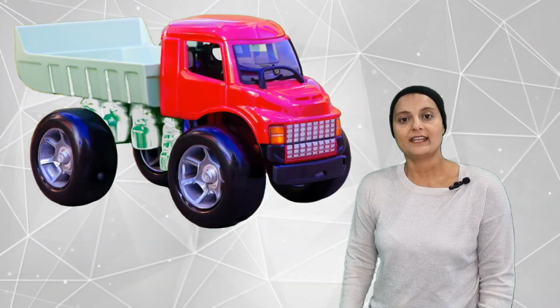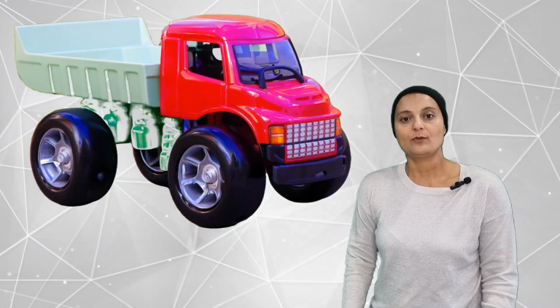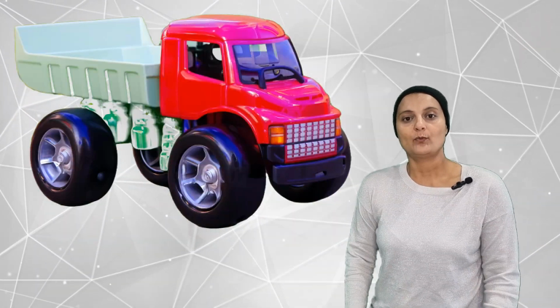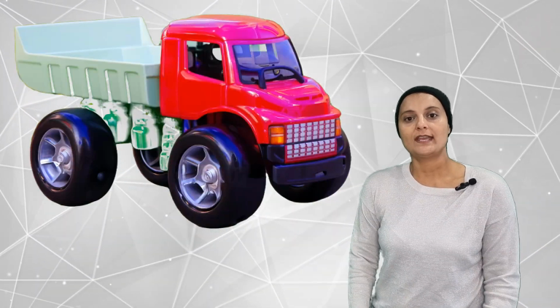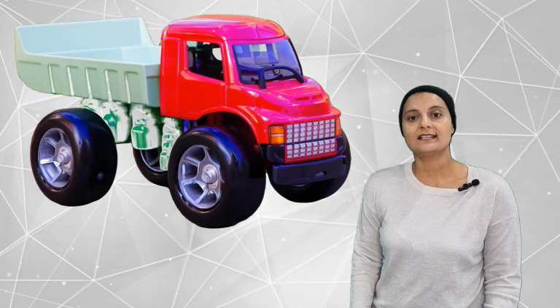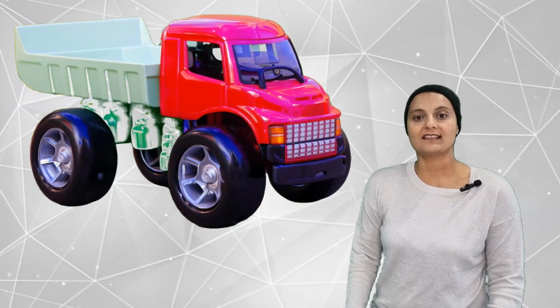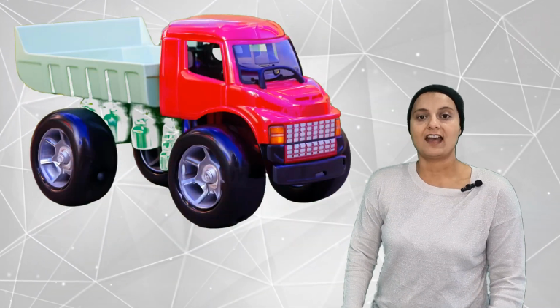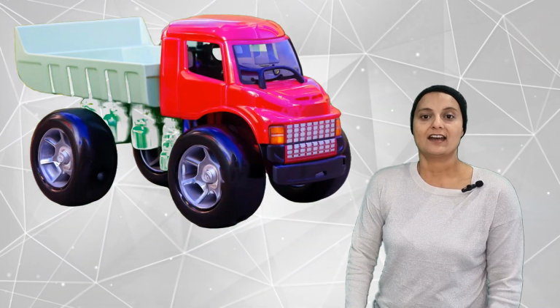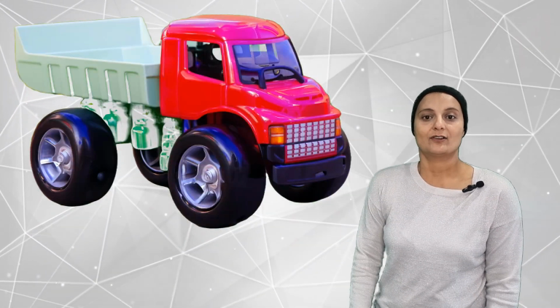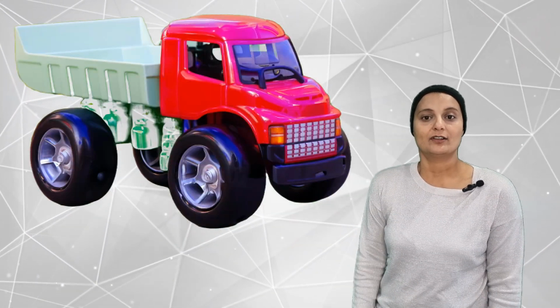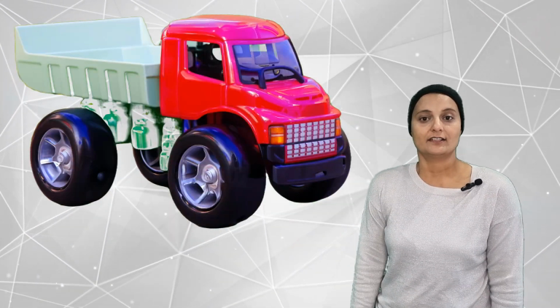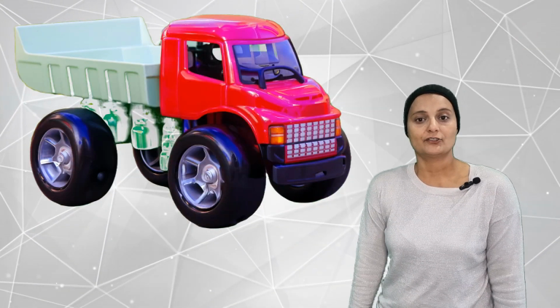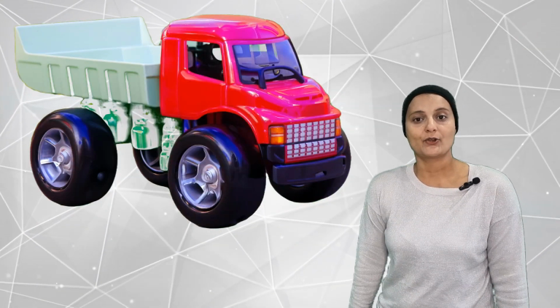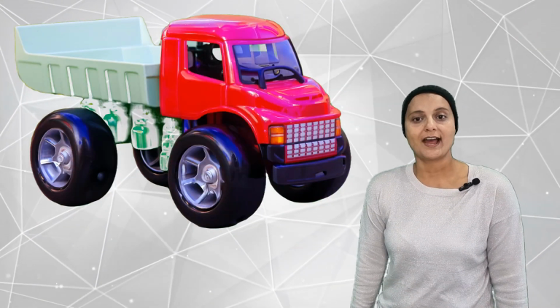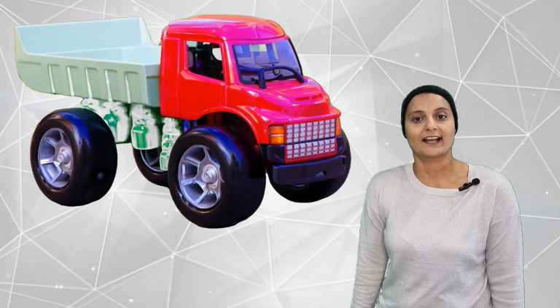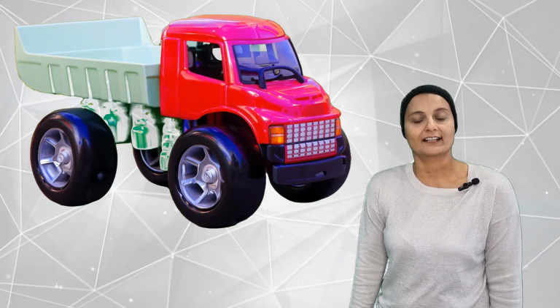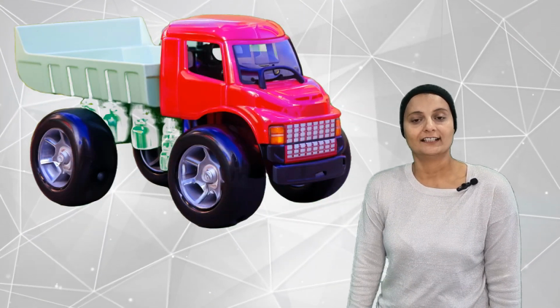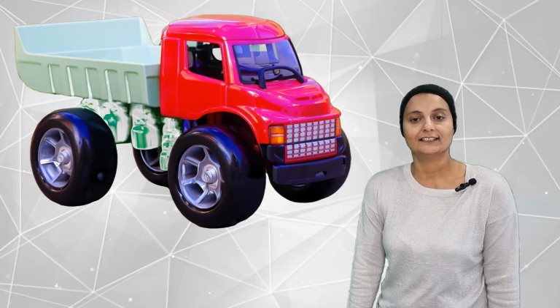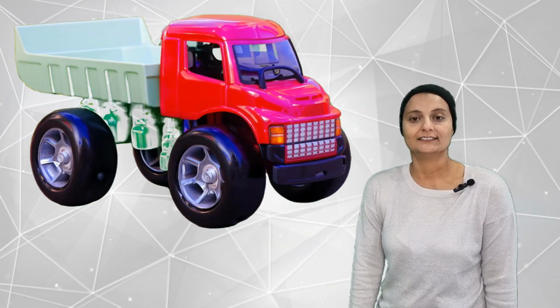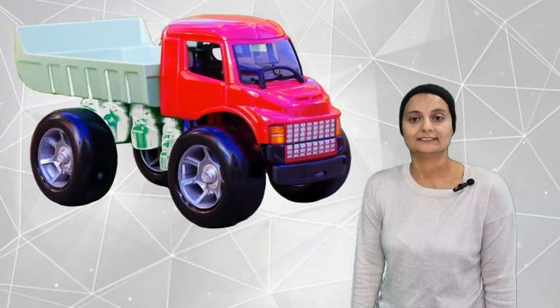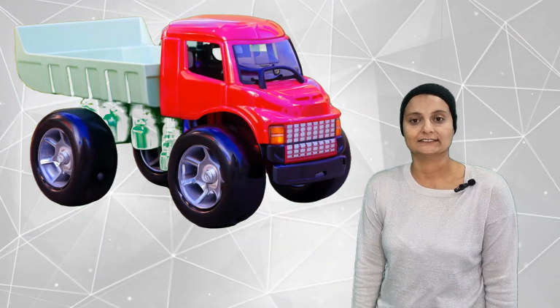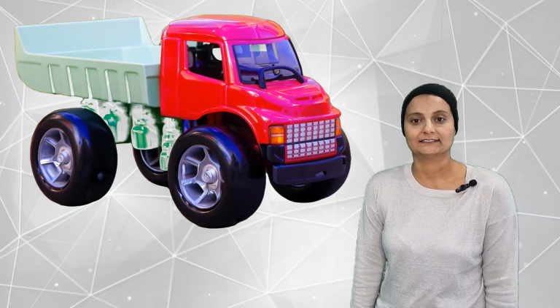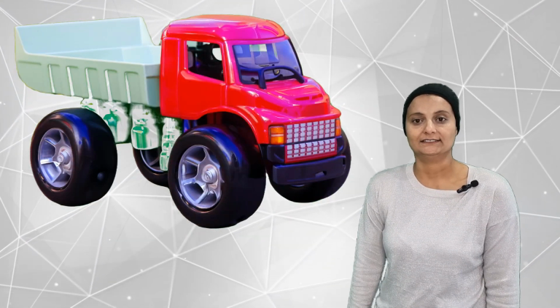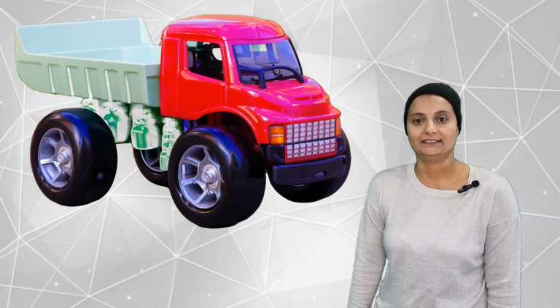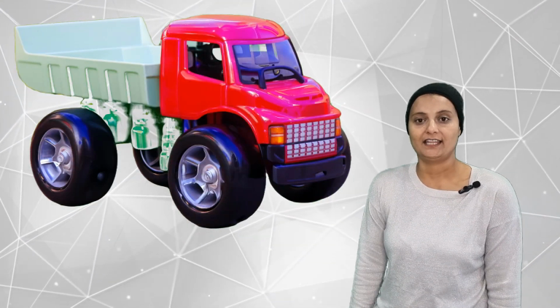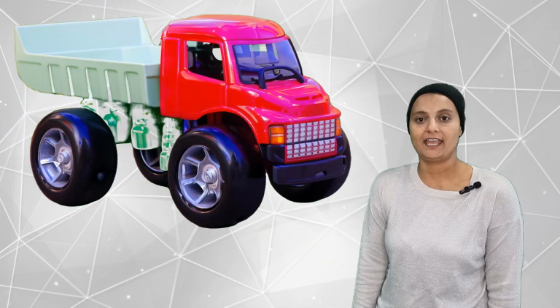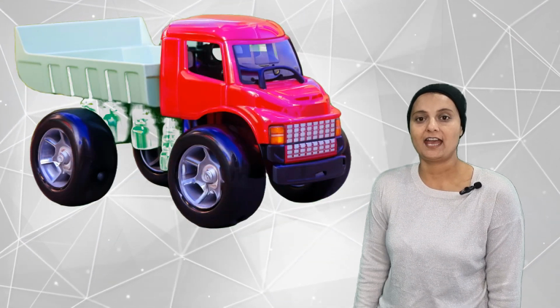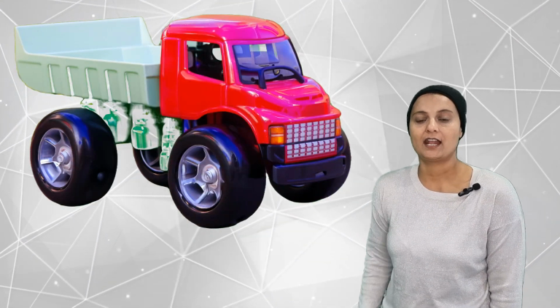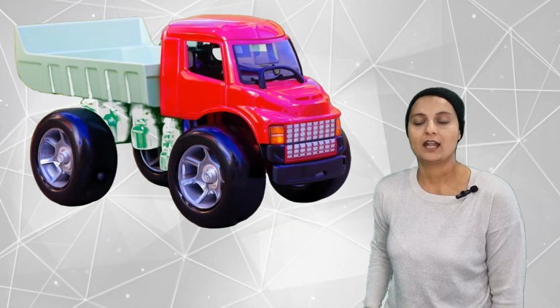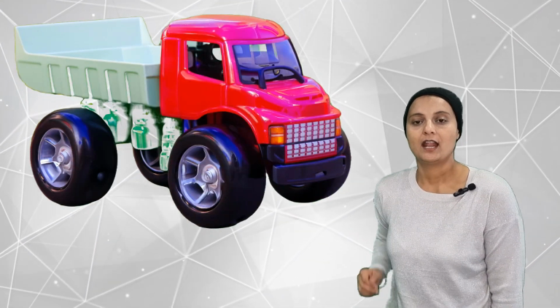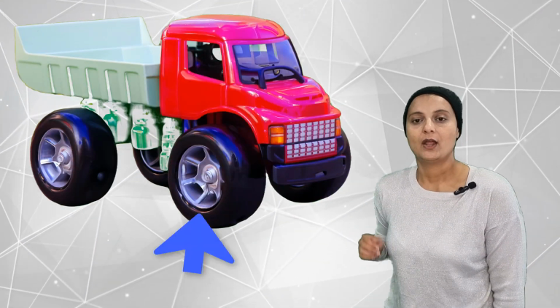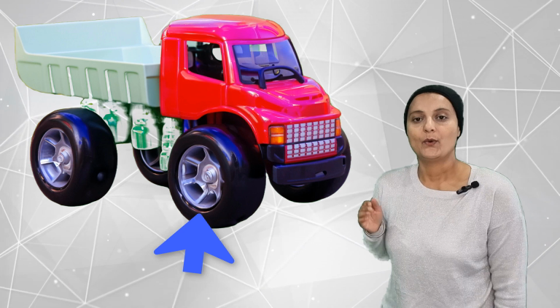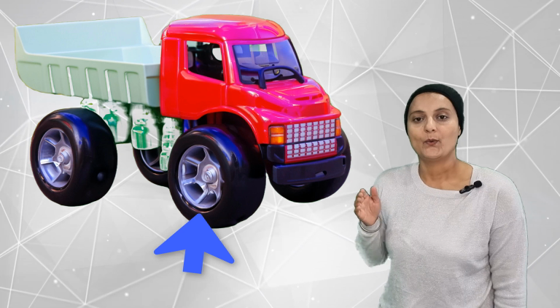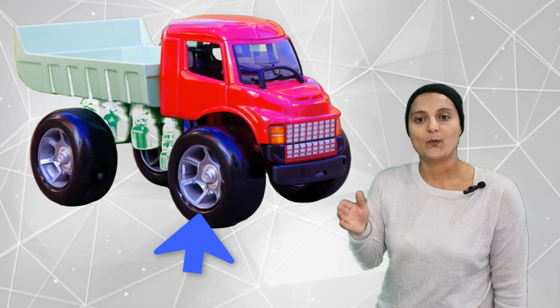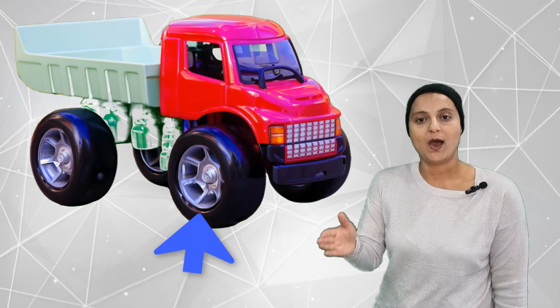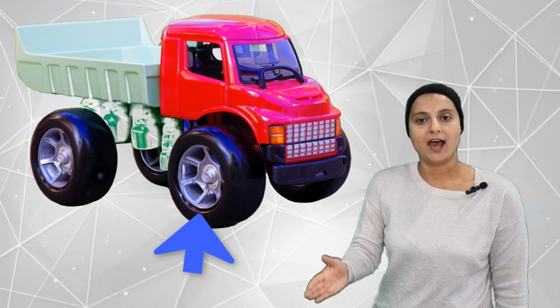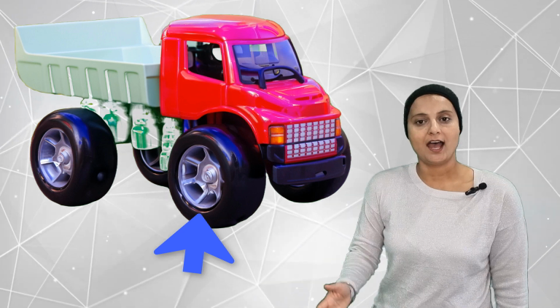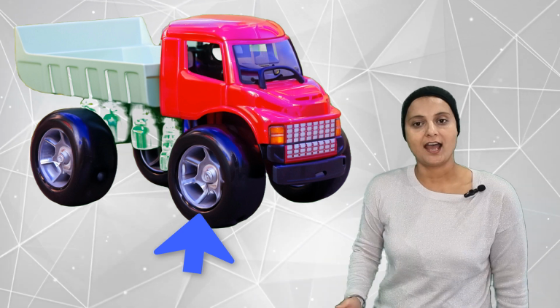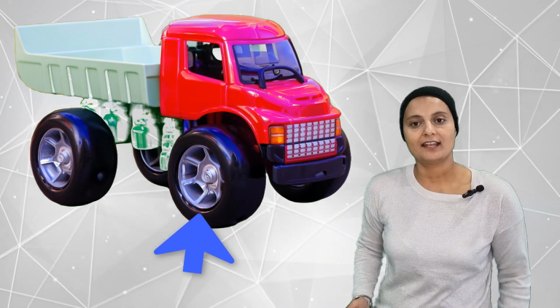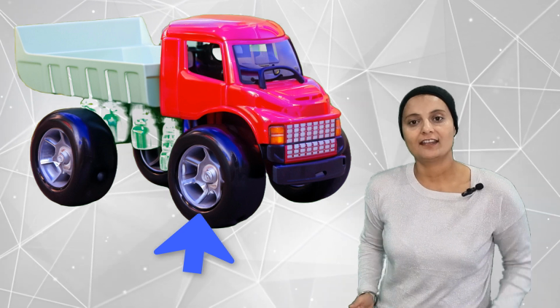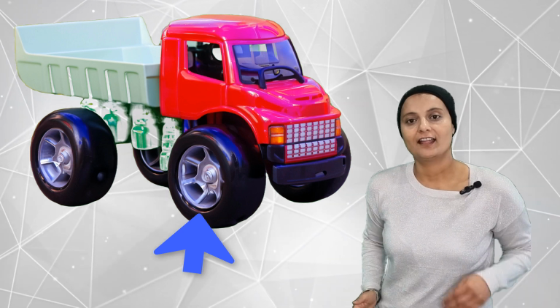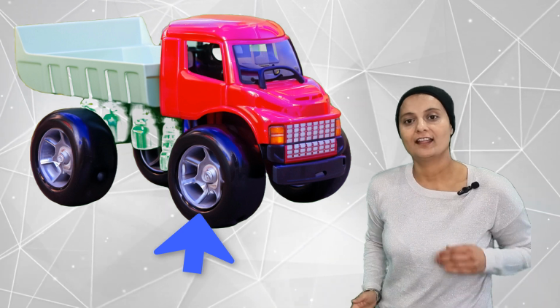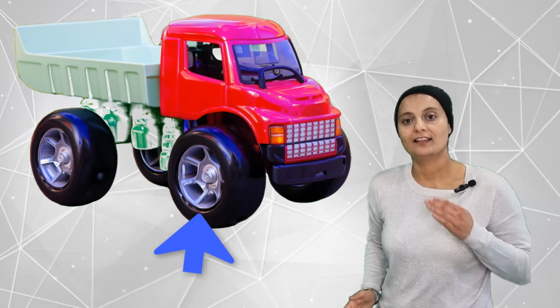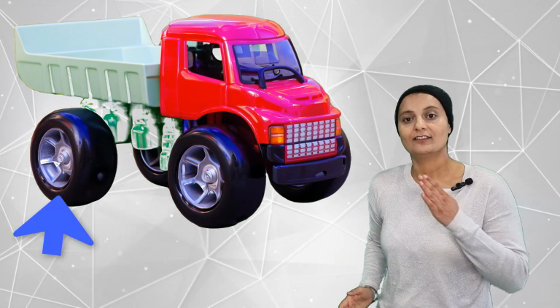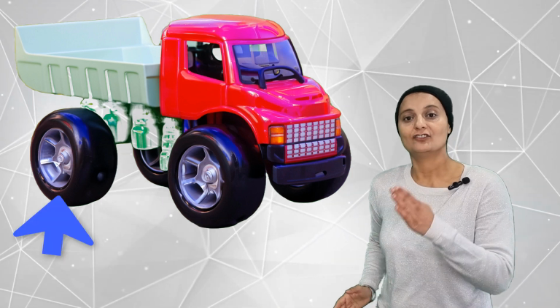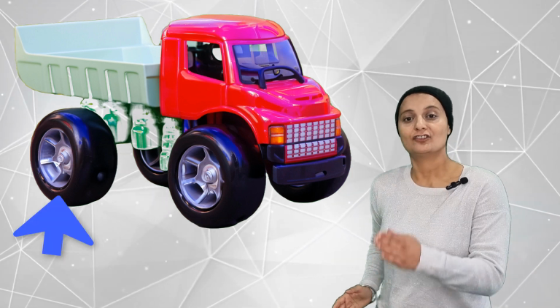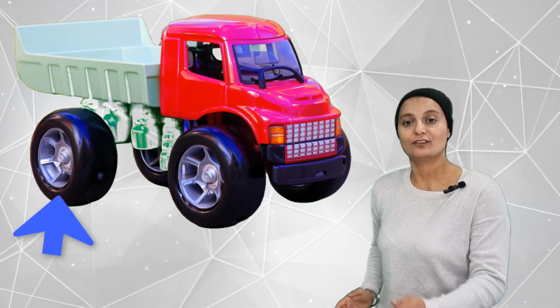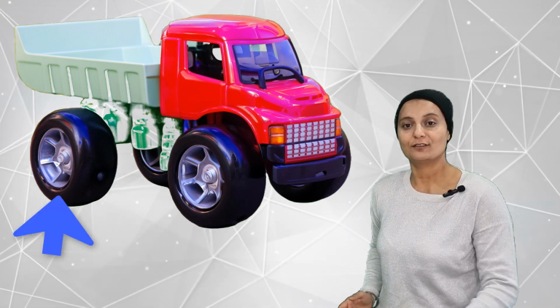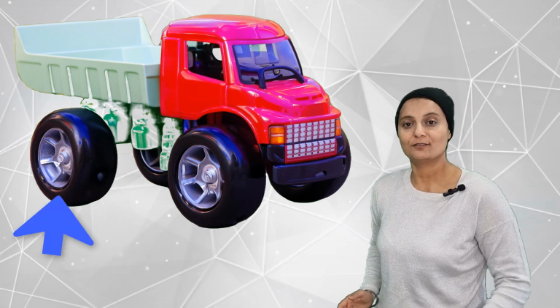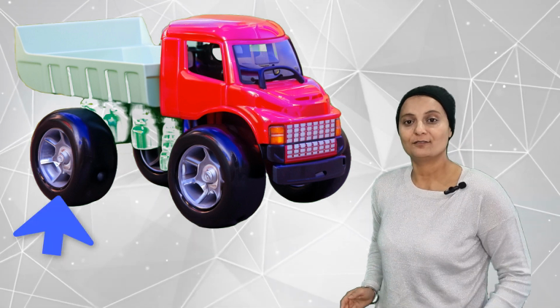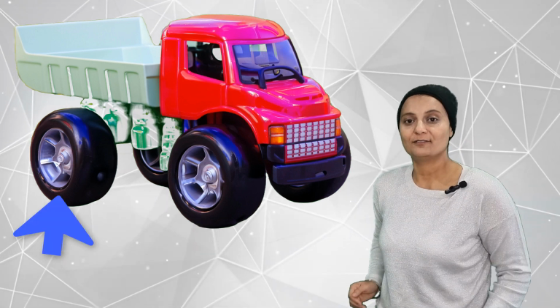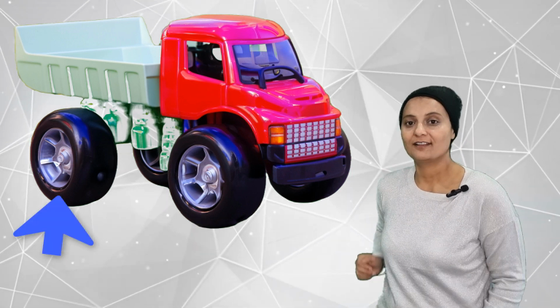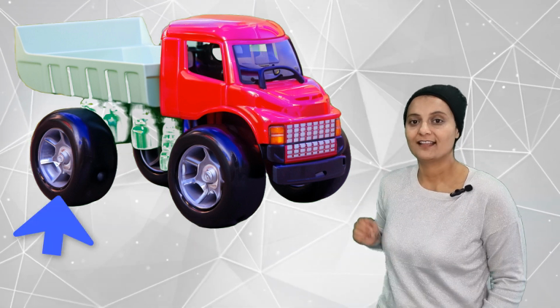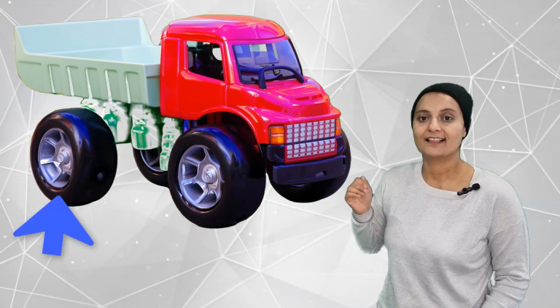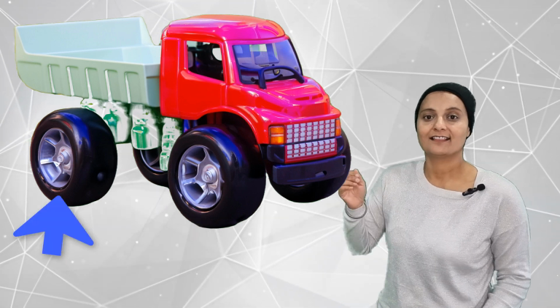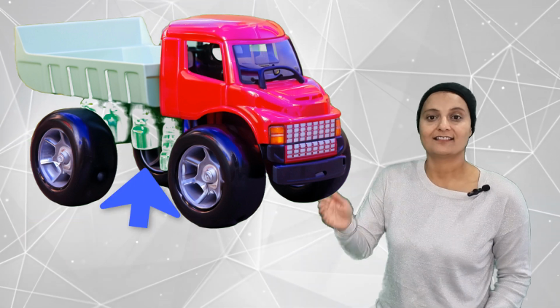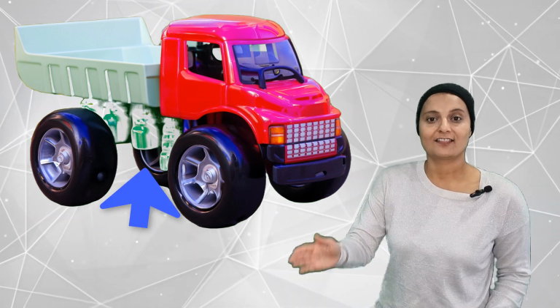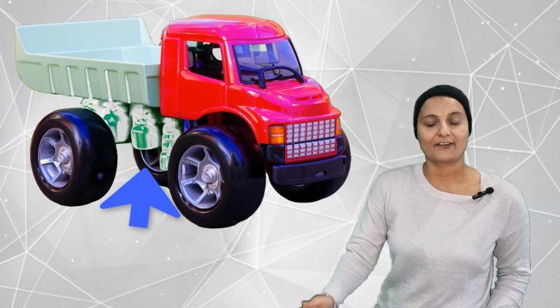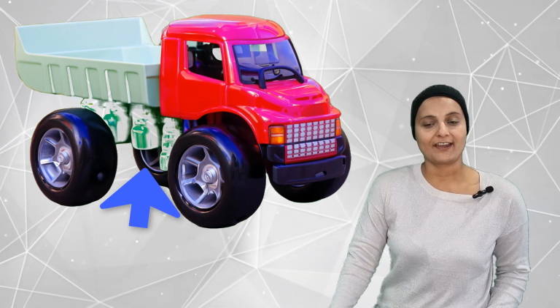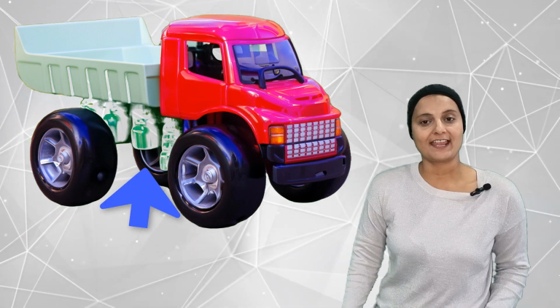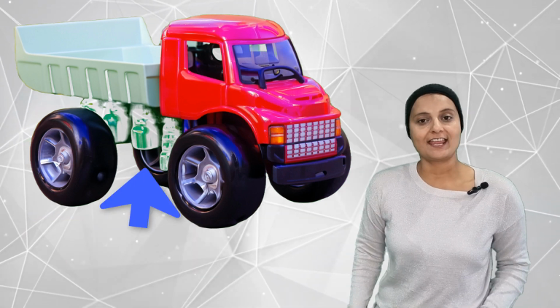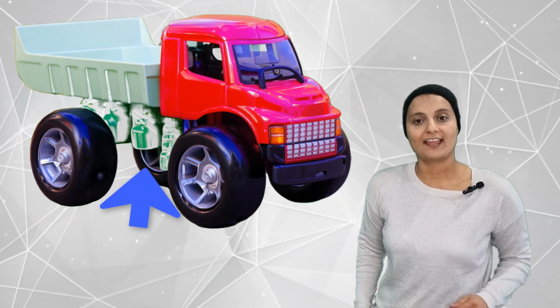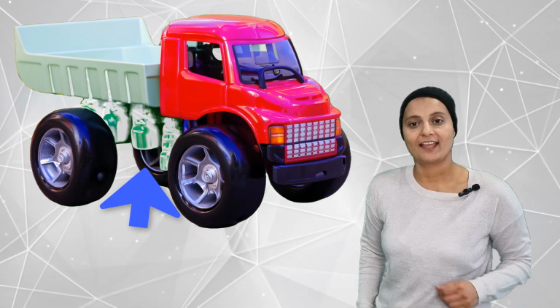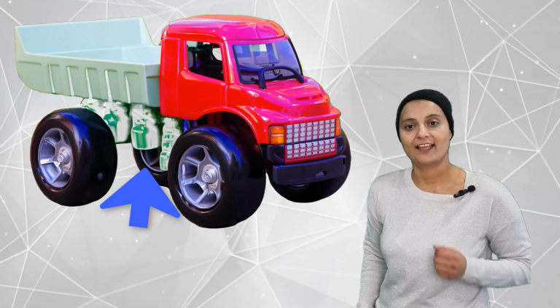How many wheels are on a truck? They are one, two, three, four, five, six, seven, eight, nine, ten, eleven, twelve.